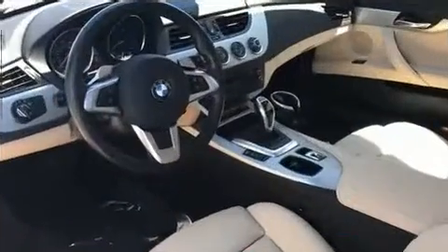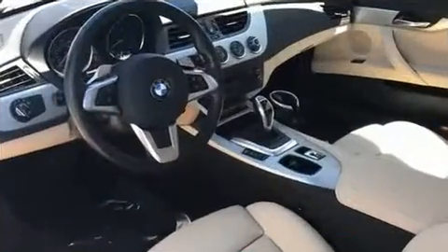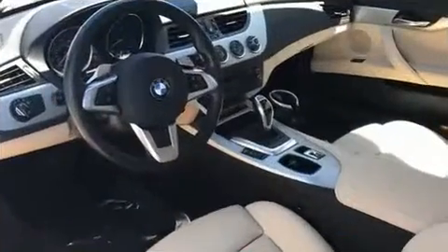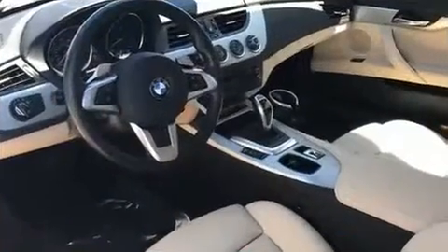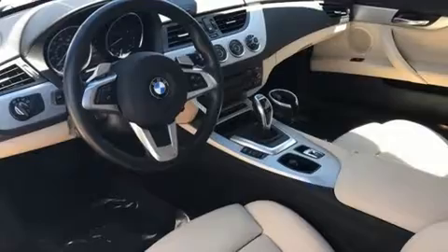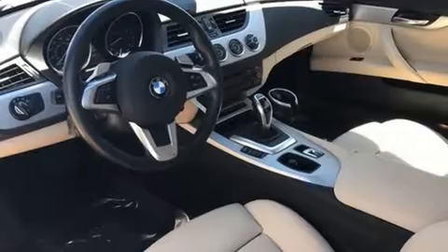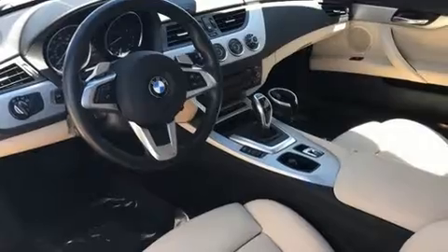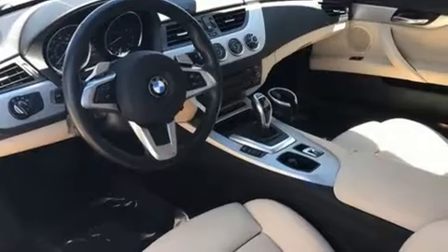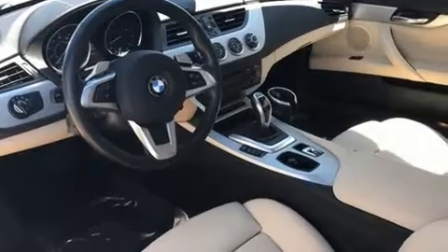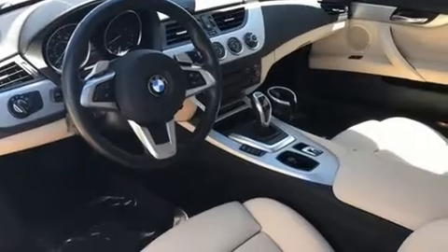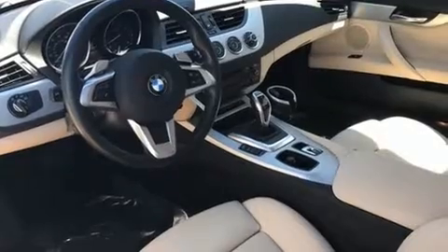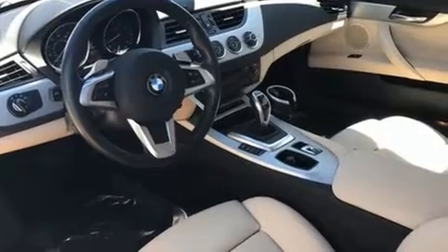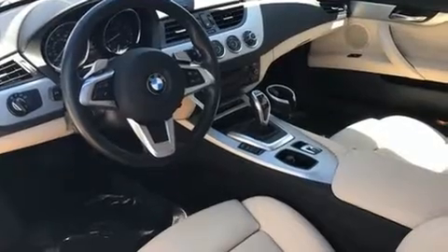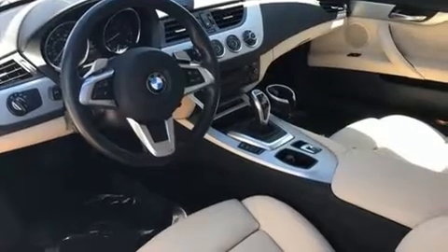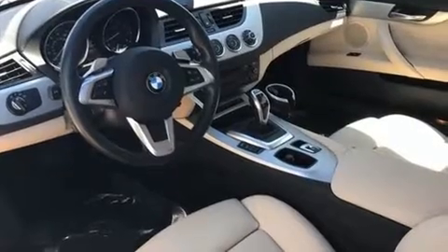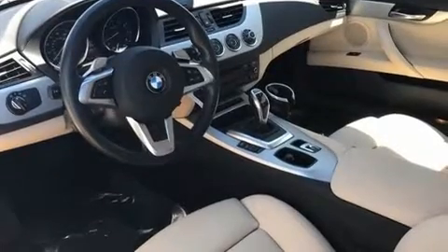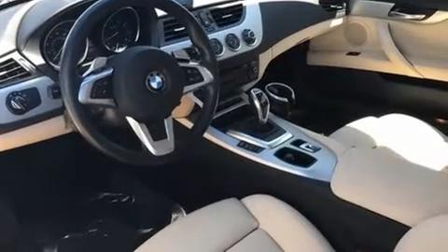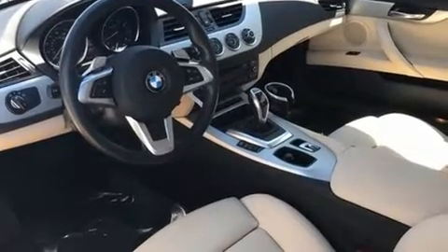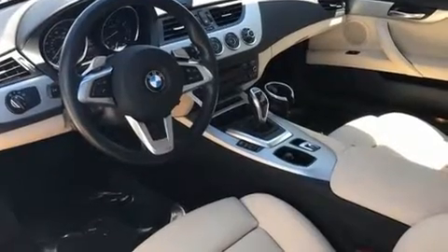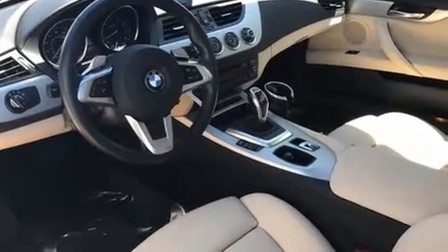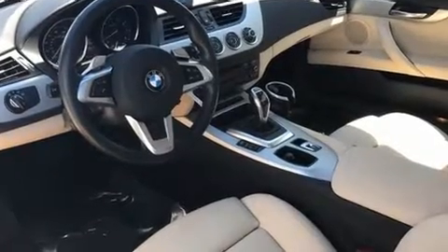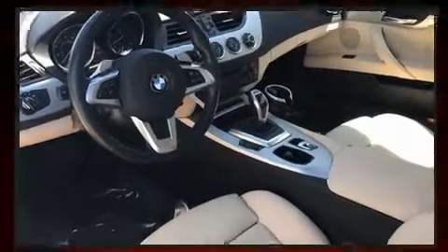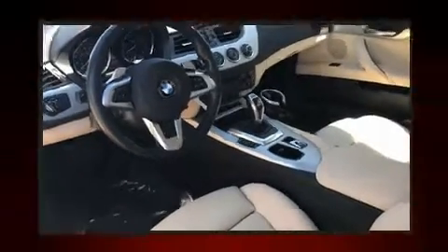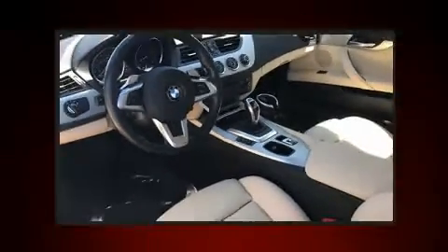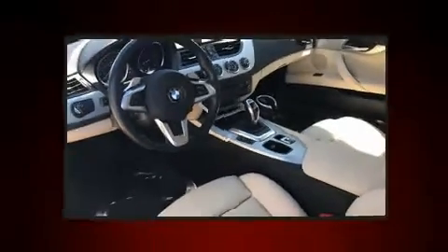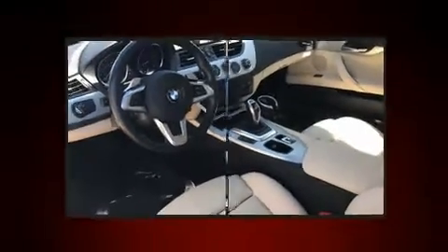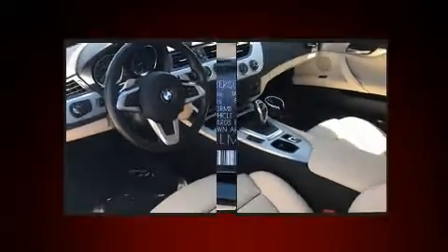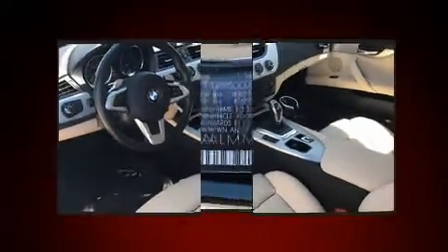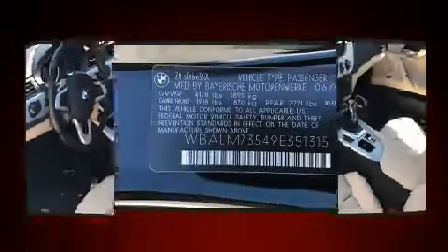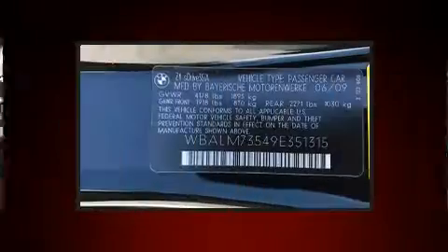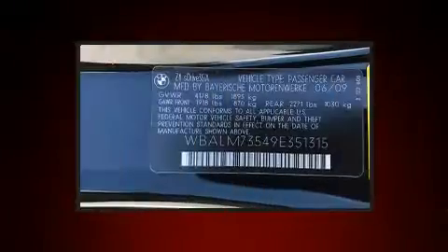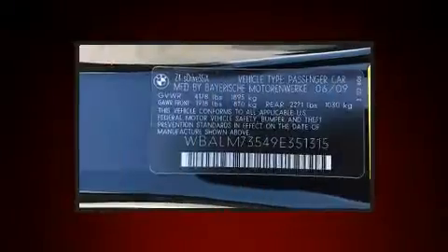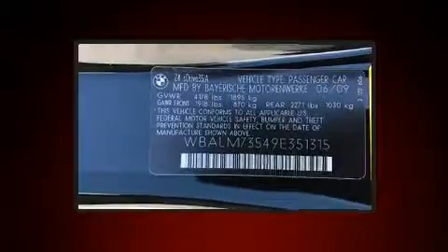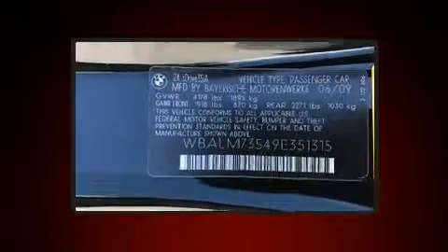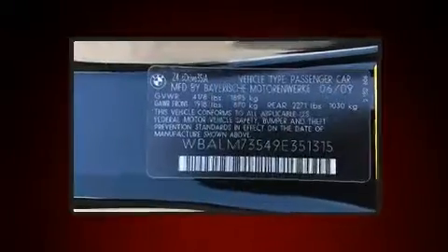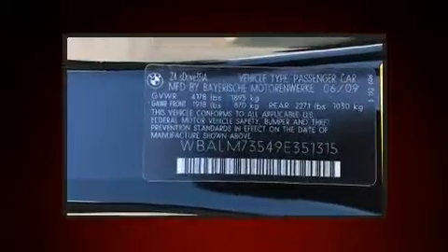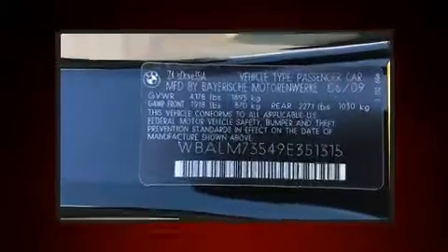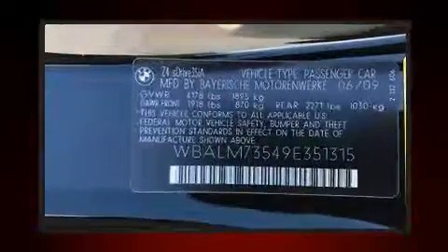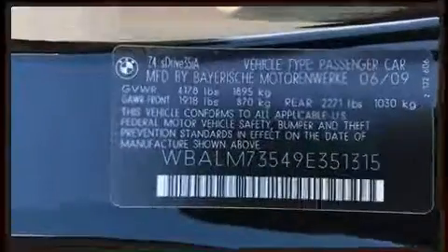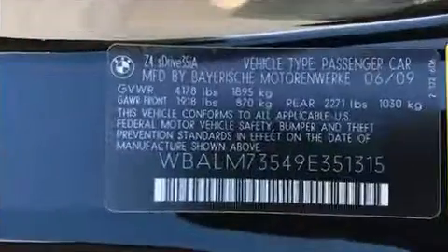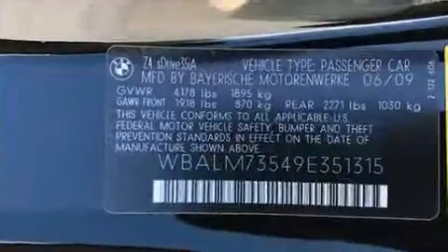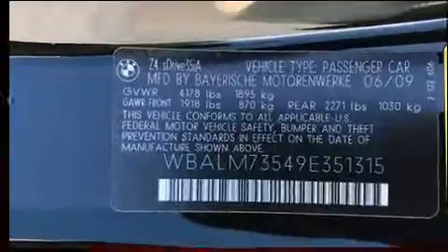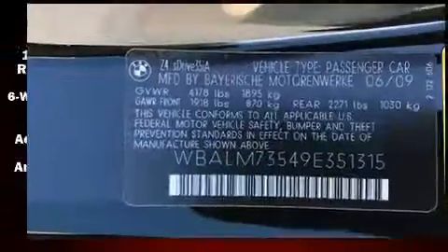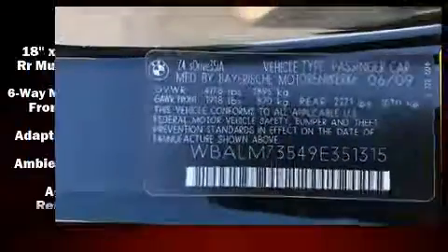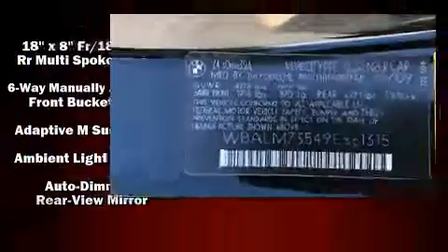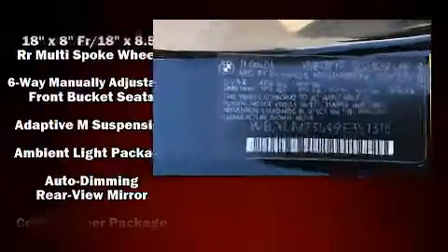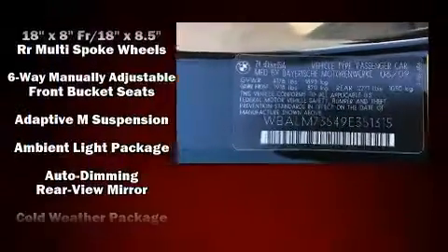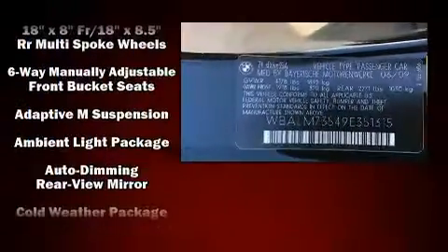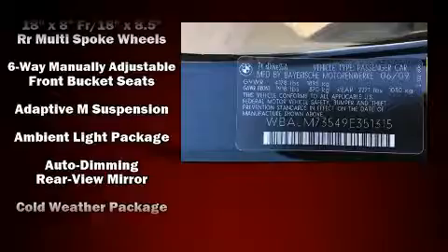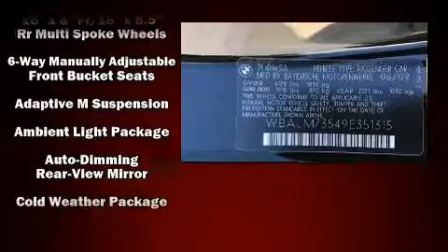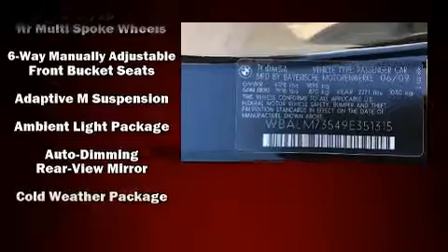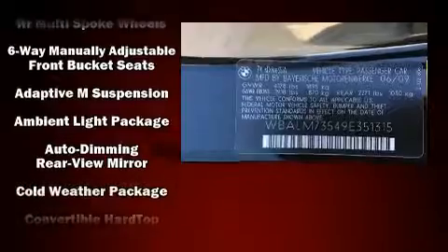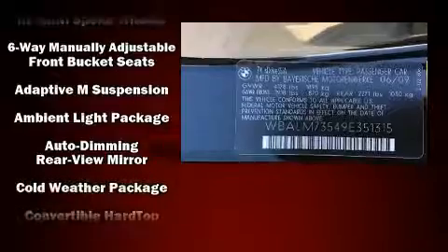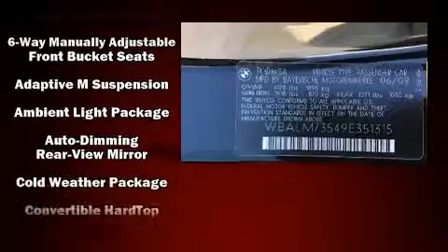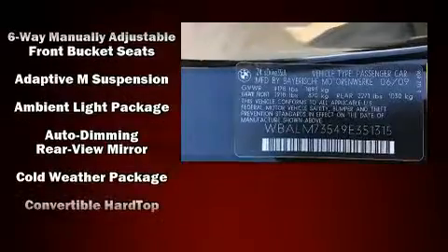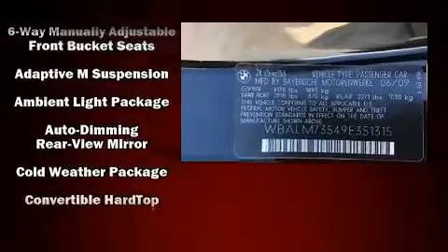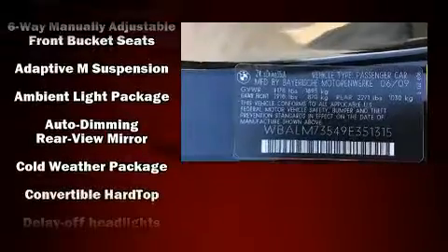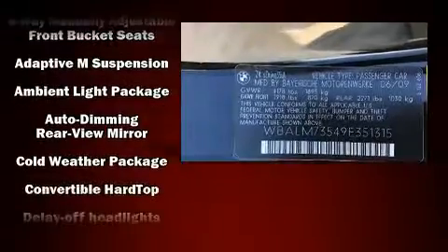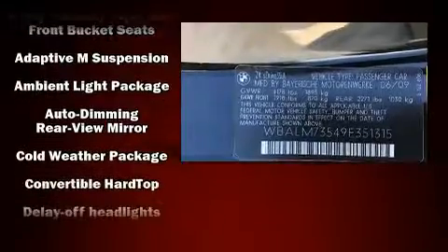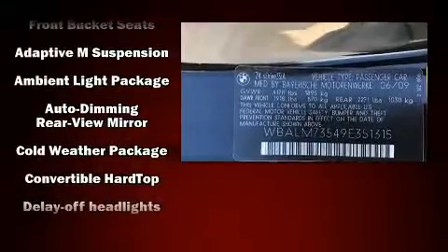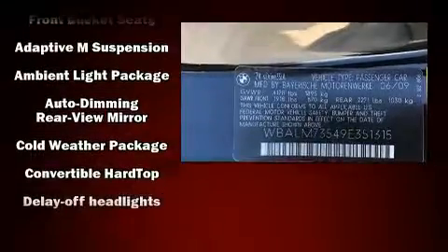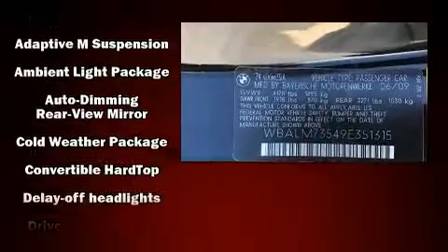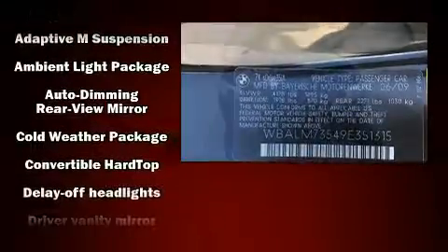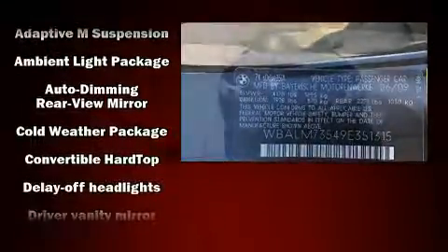Top features include a power convertible top, power trunk closing assist, automatic temperature control, and leather upholstery.